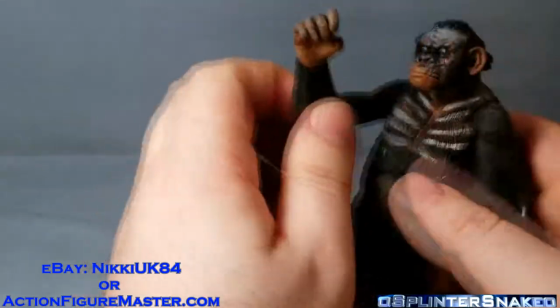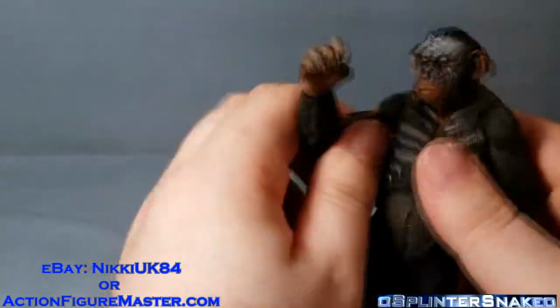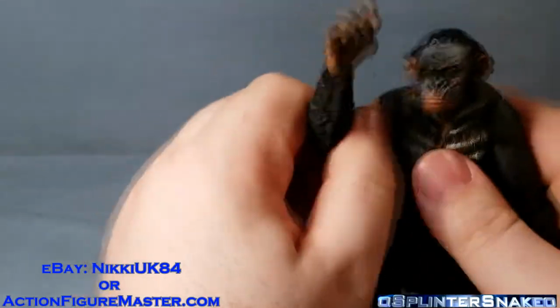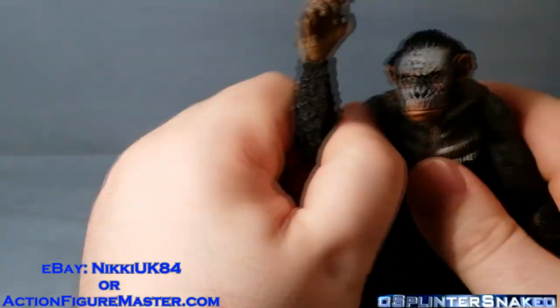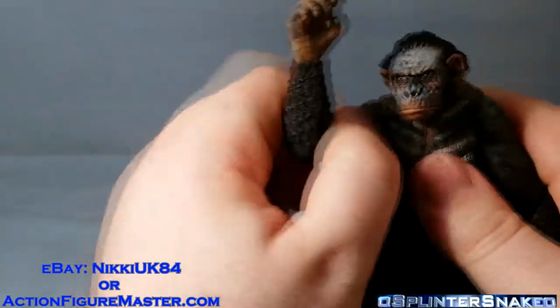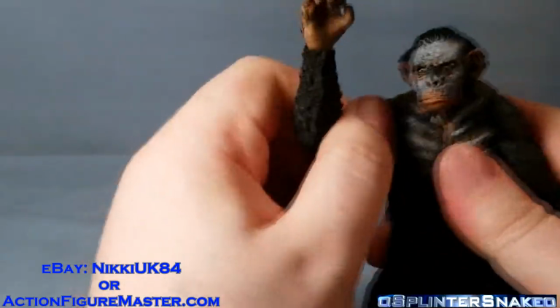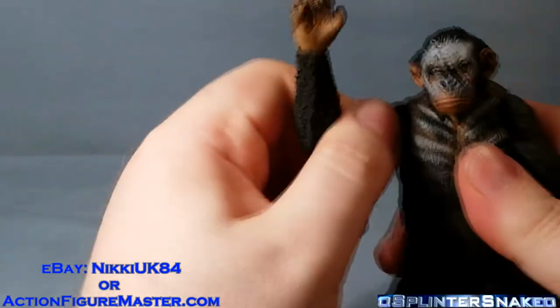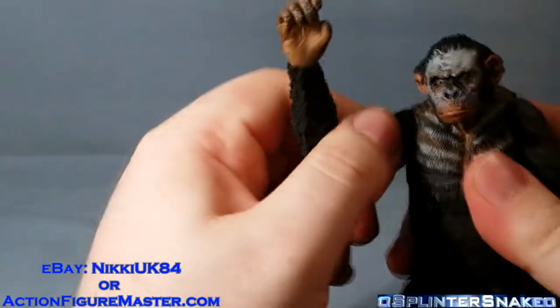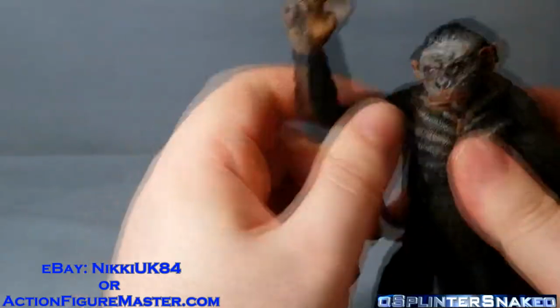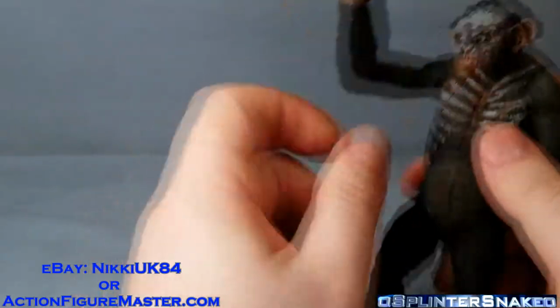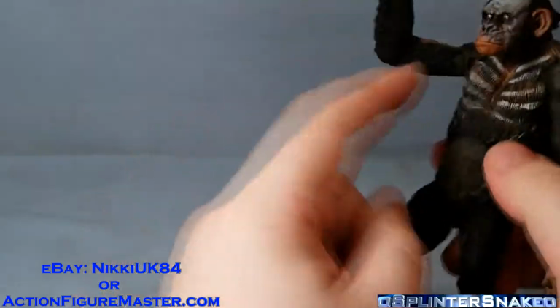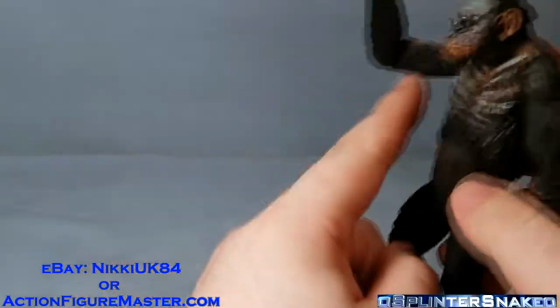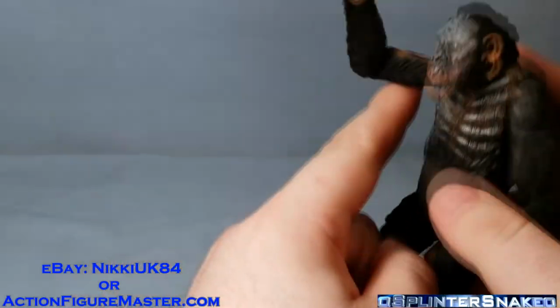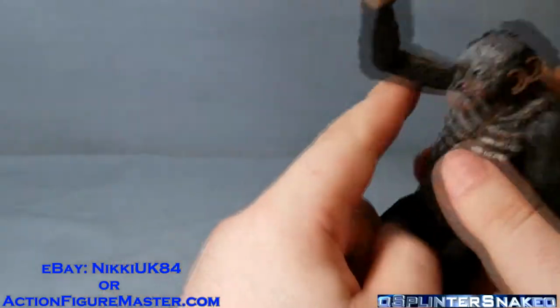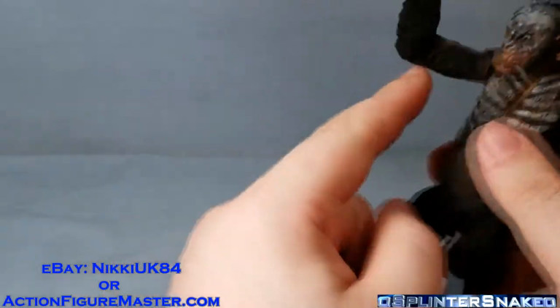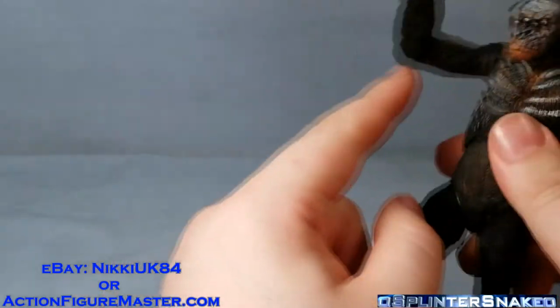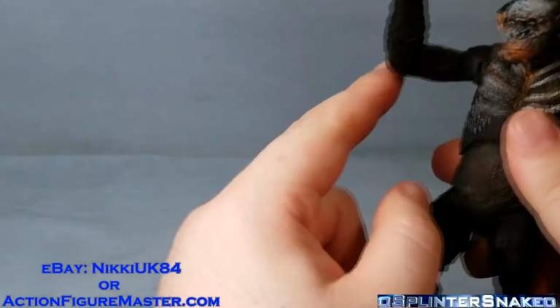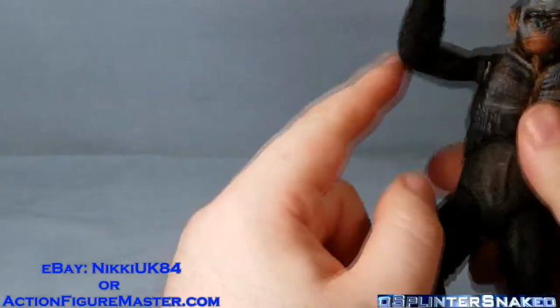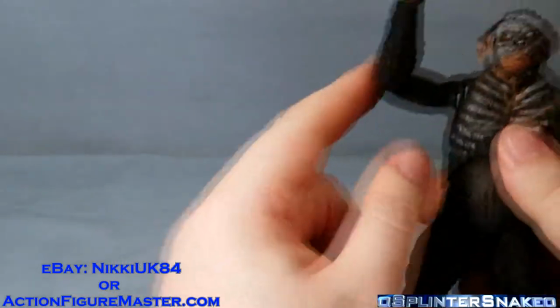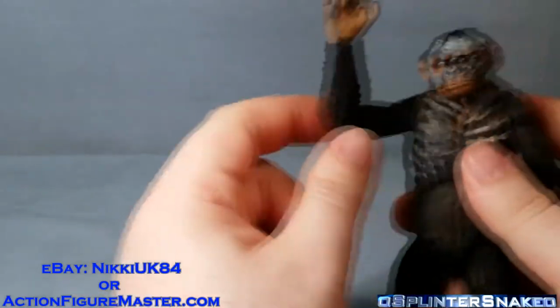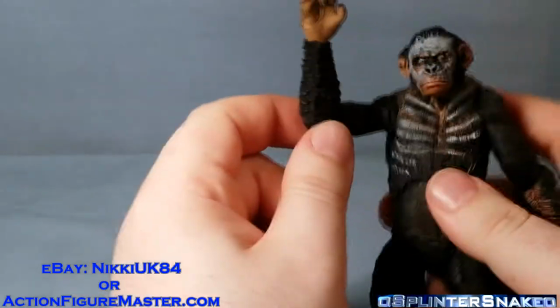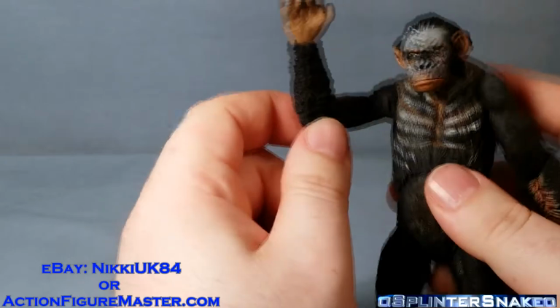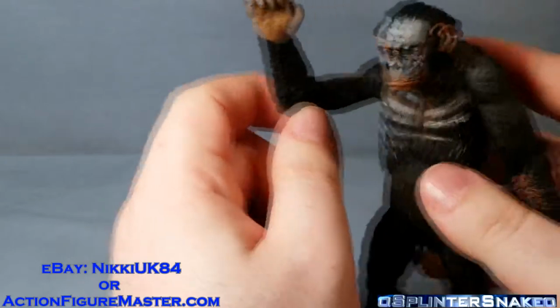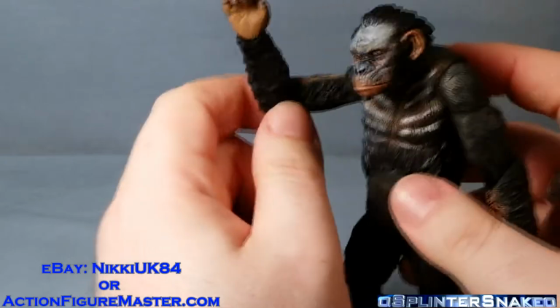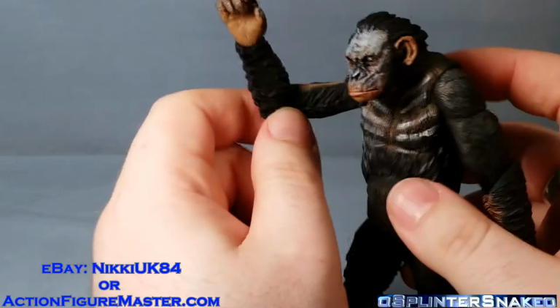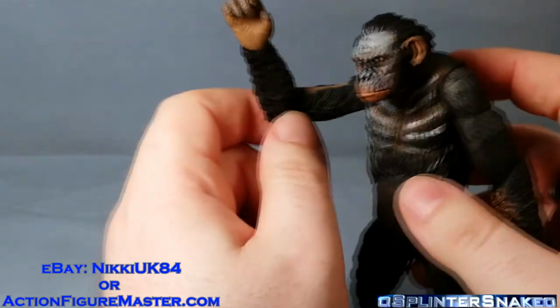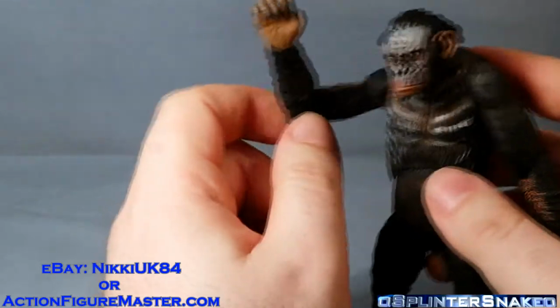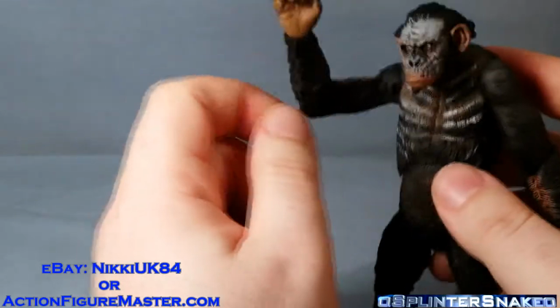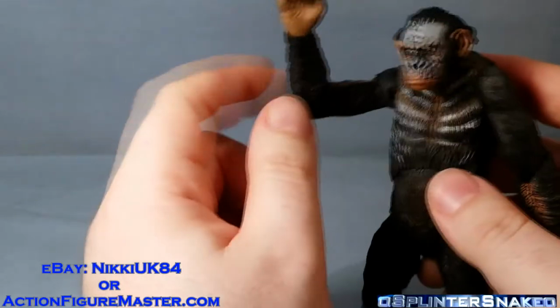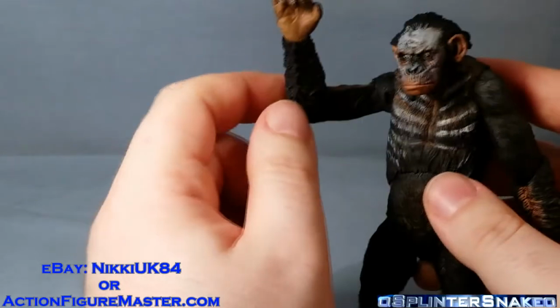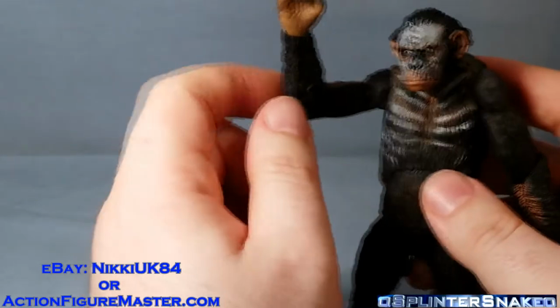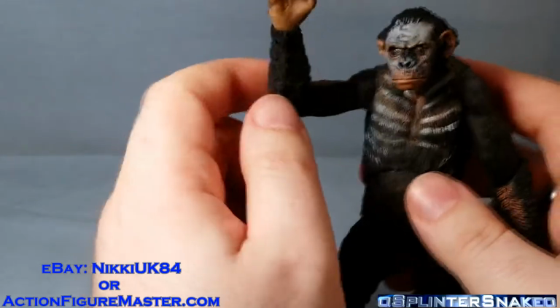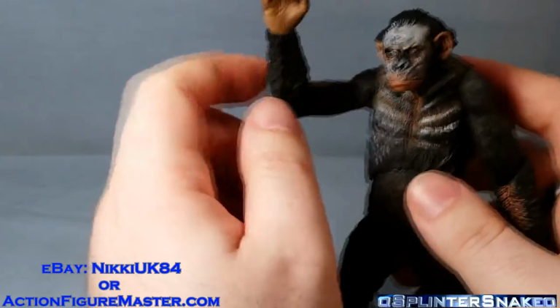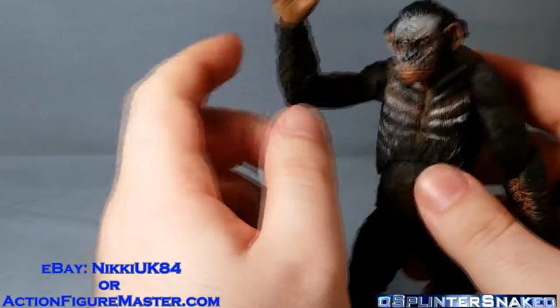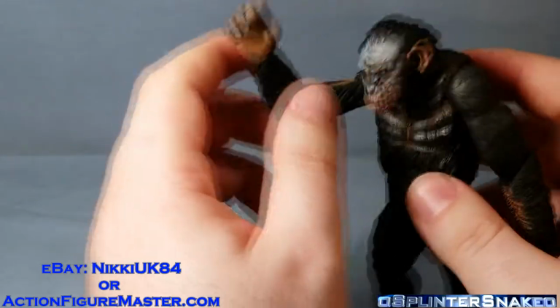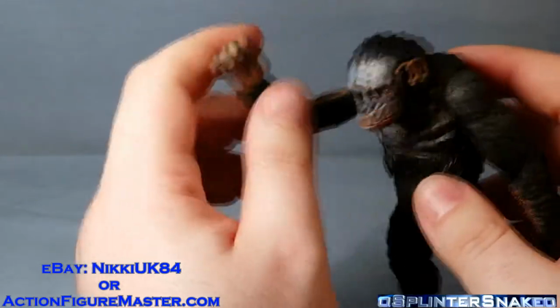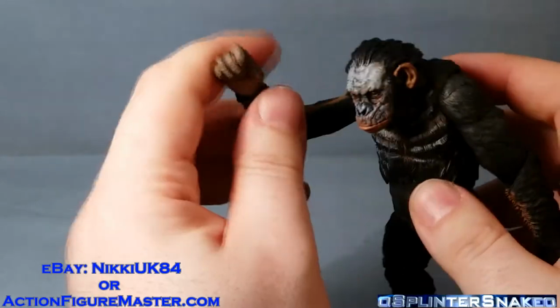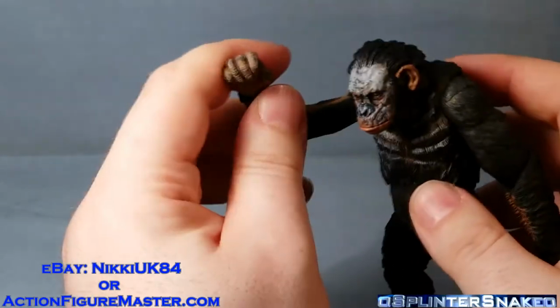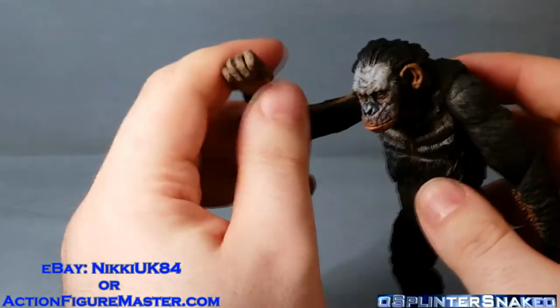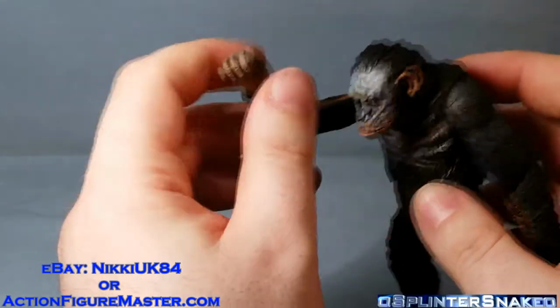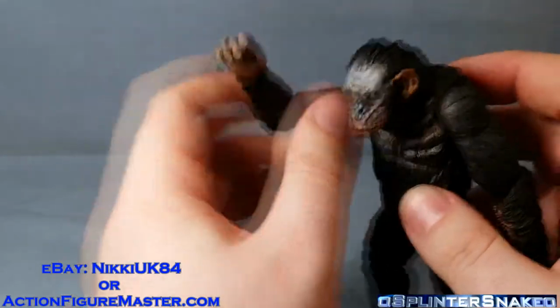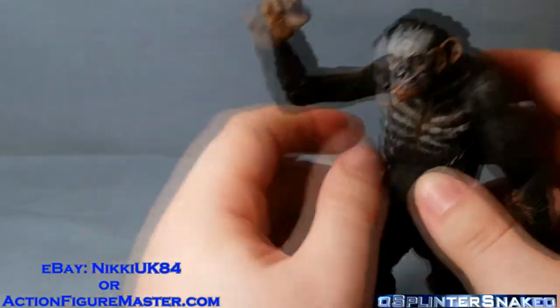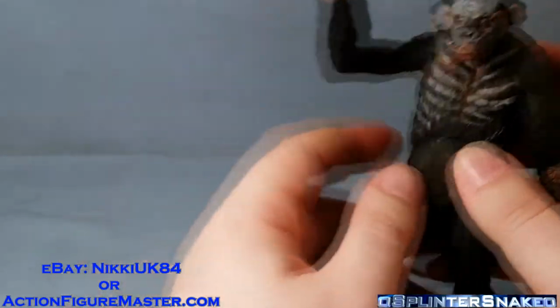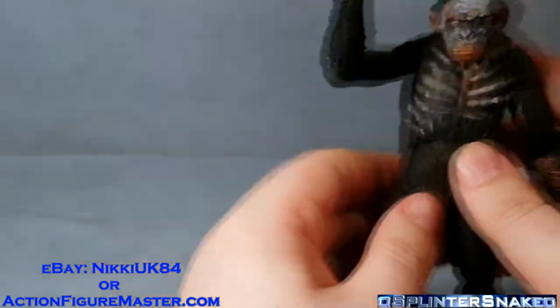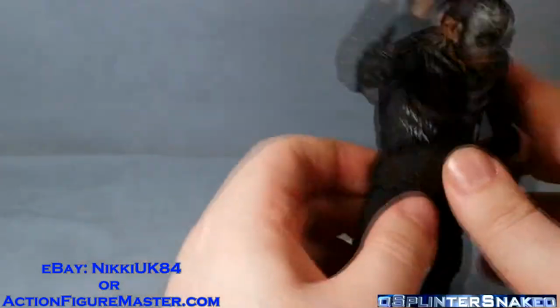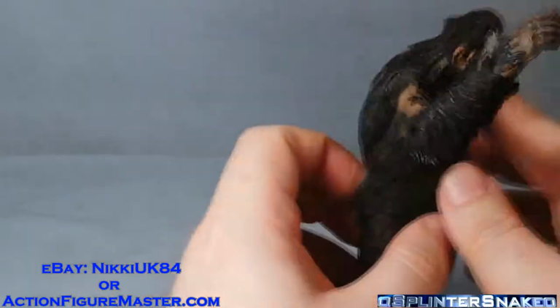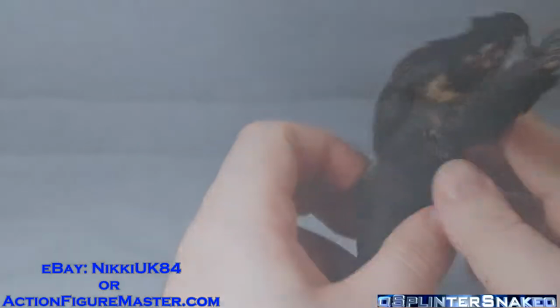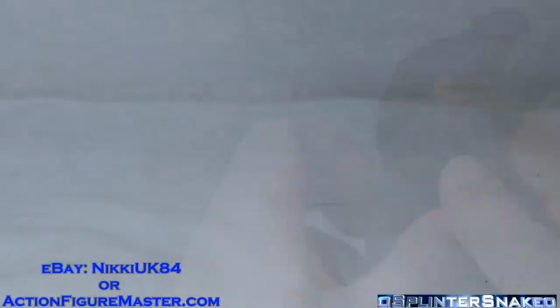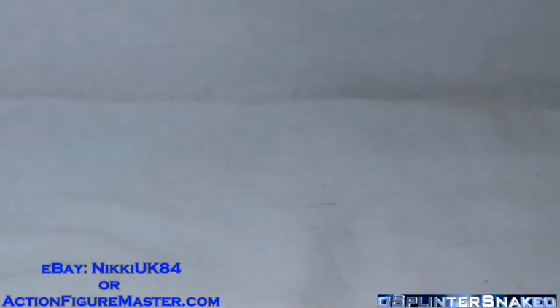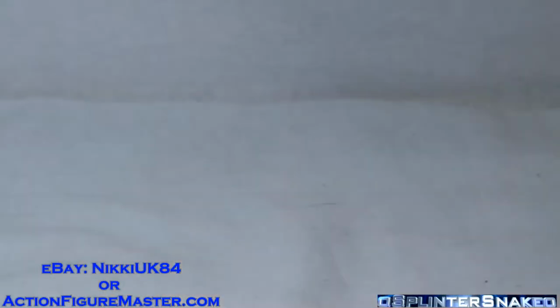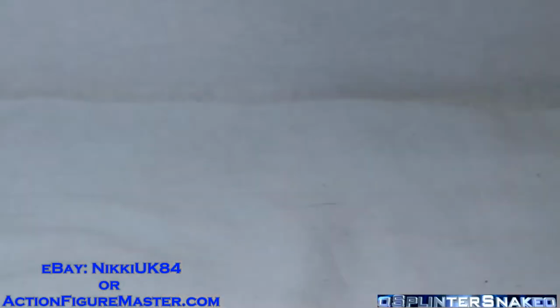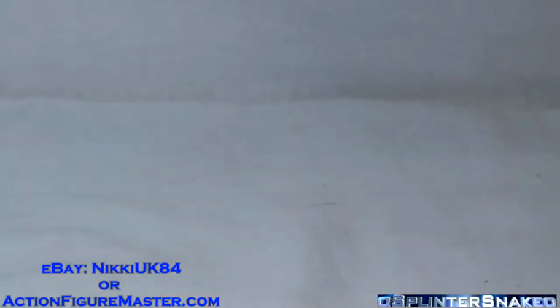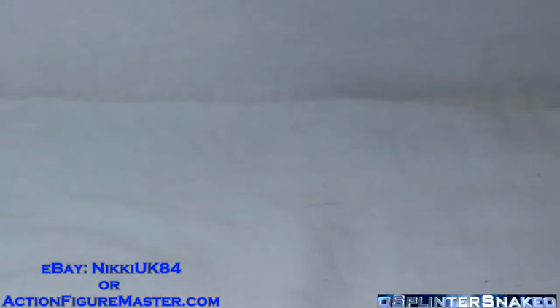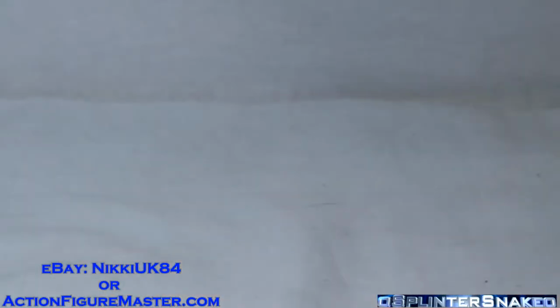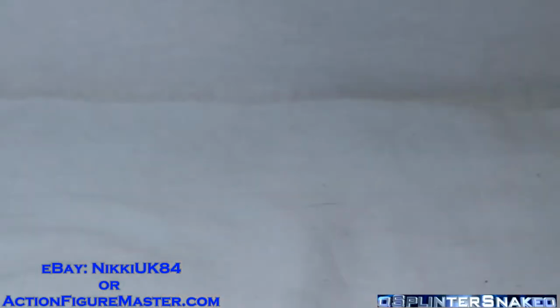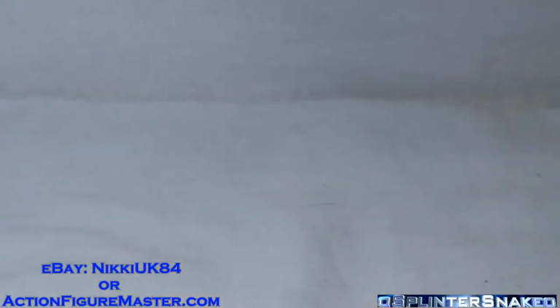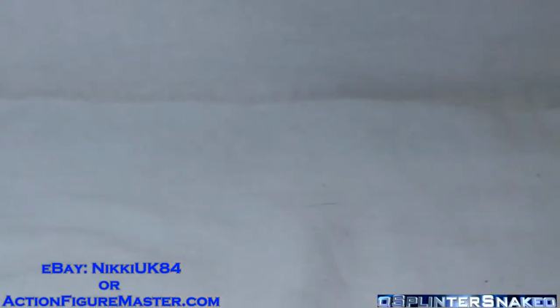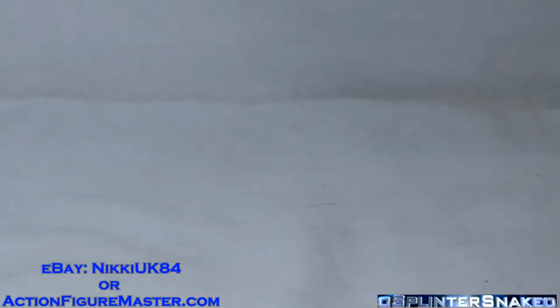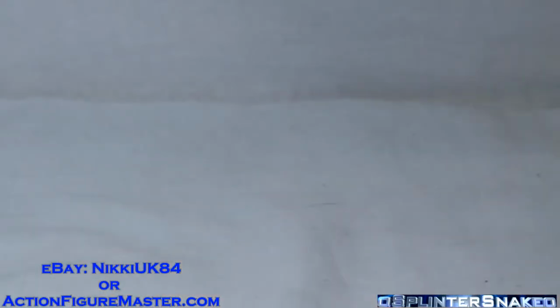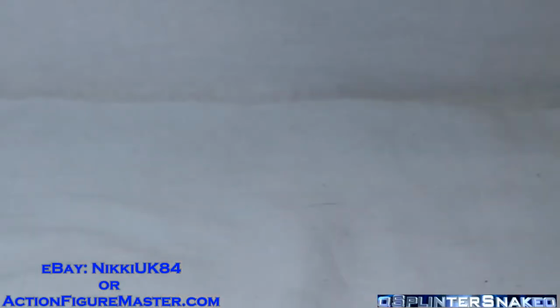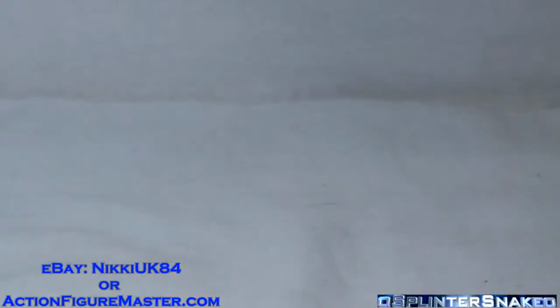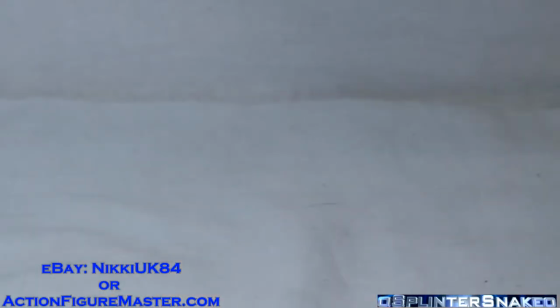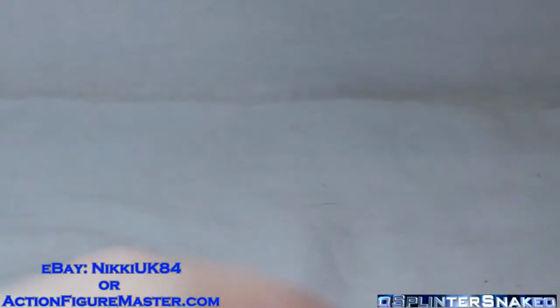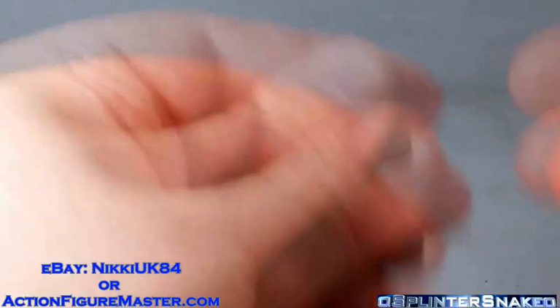Now I'm currently in the process of working on a fix to this, and if it works out I will show you. So have a close up look at that figure and his accessories.